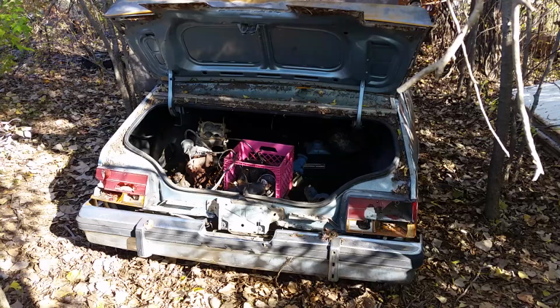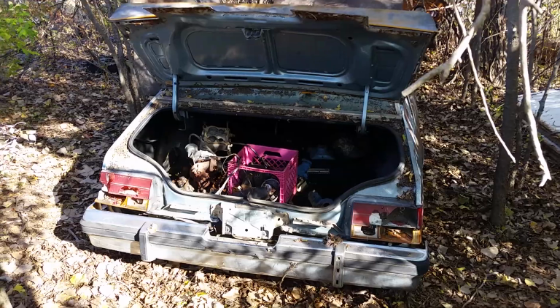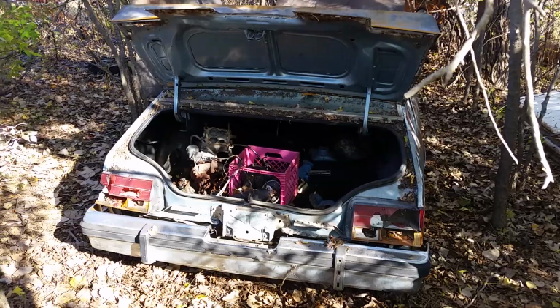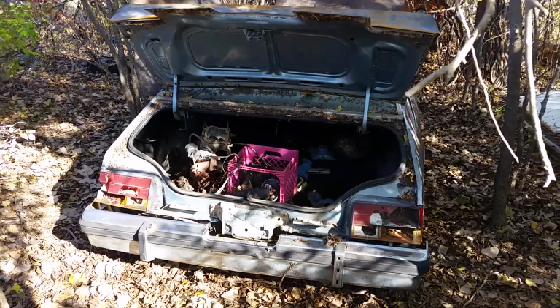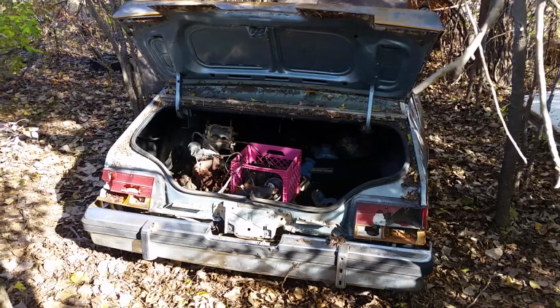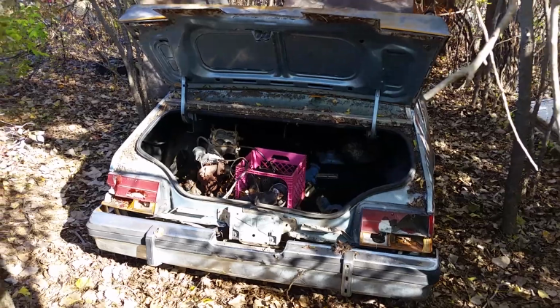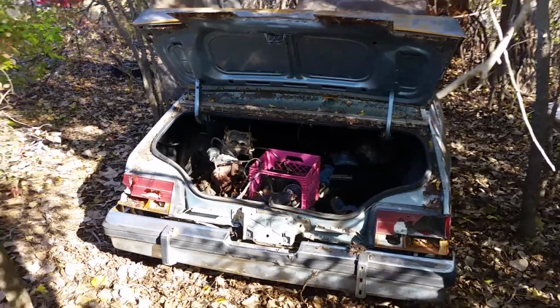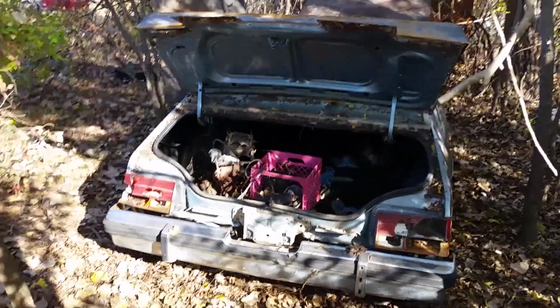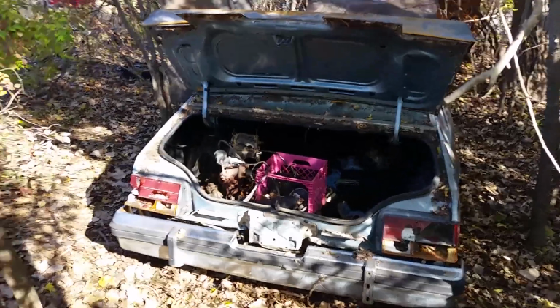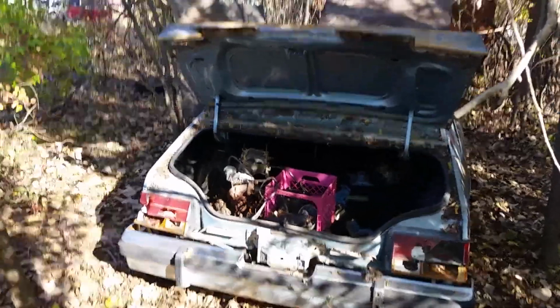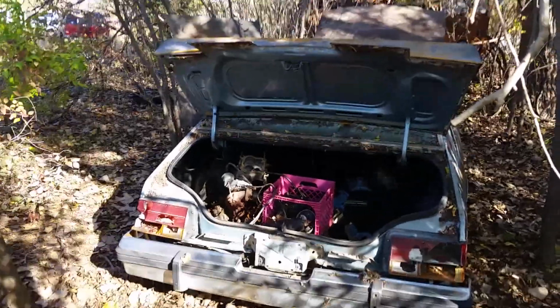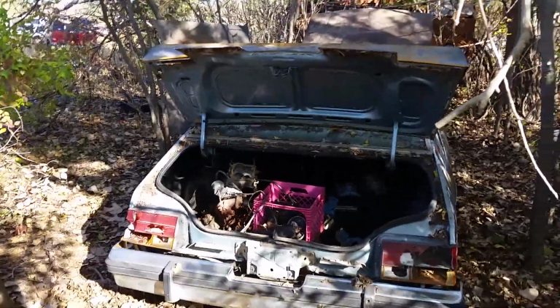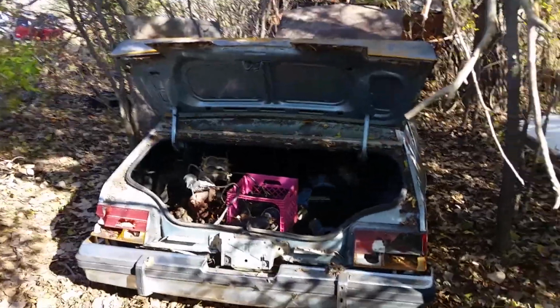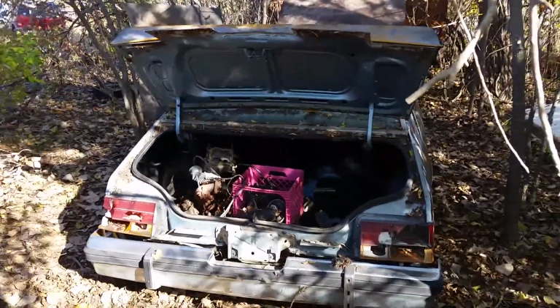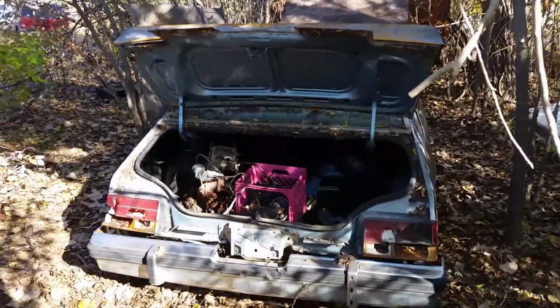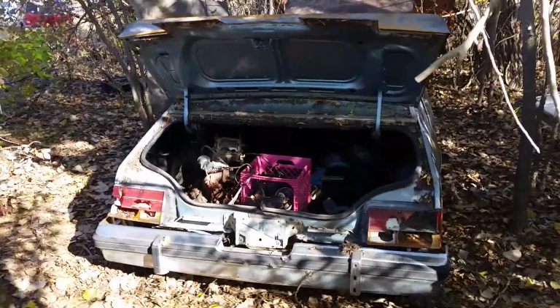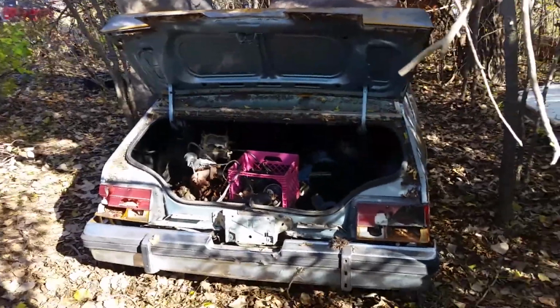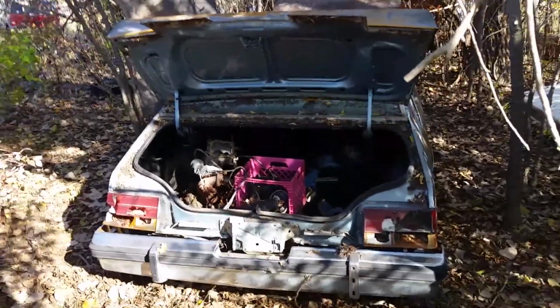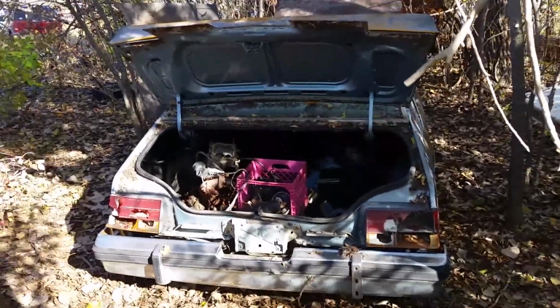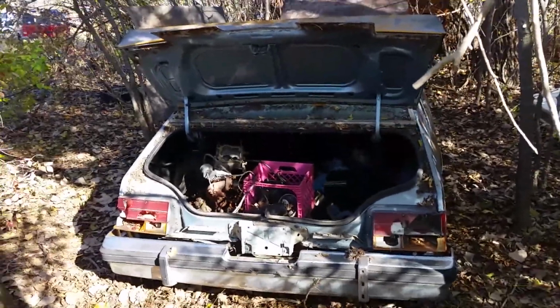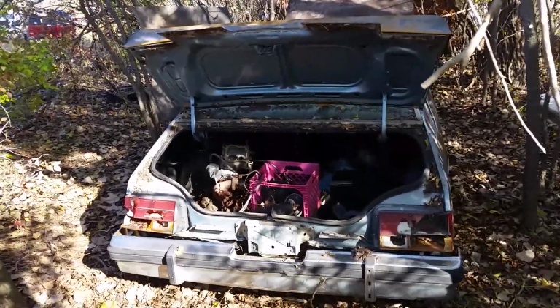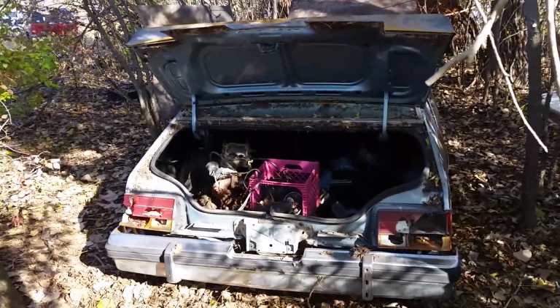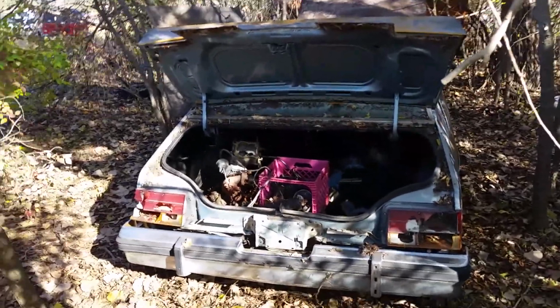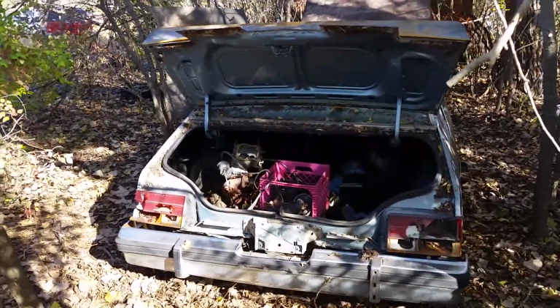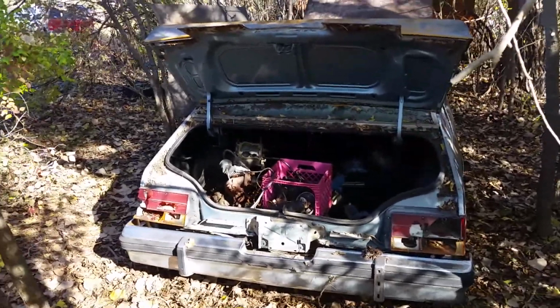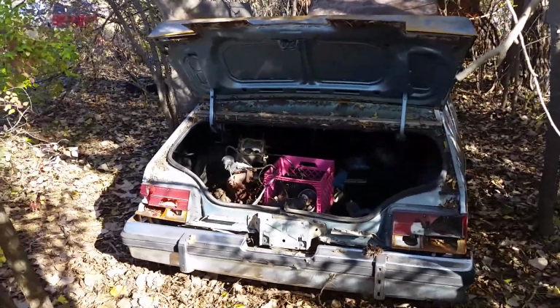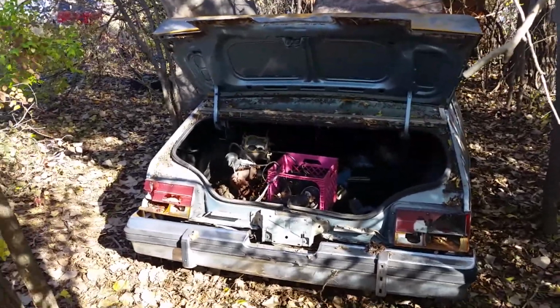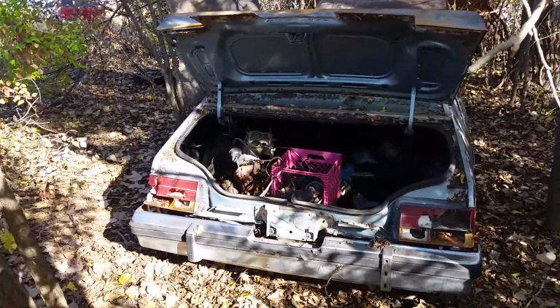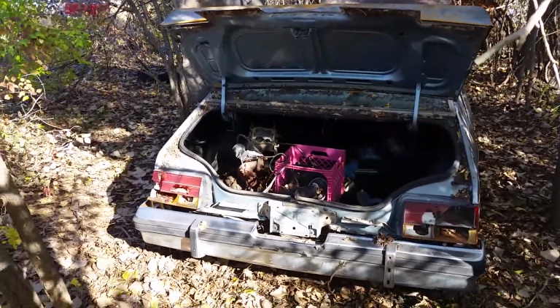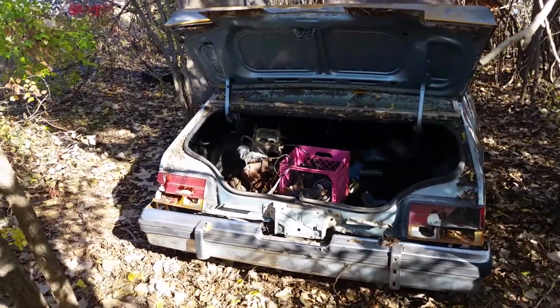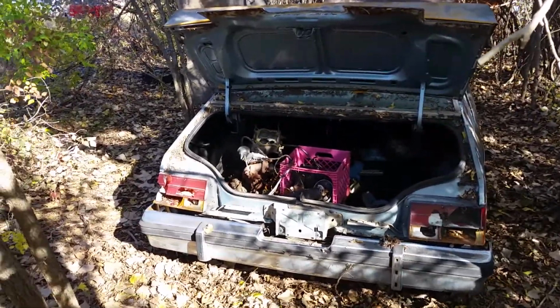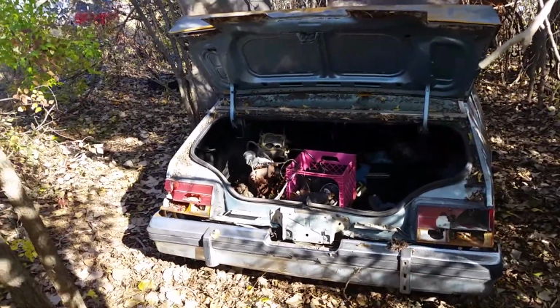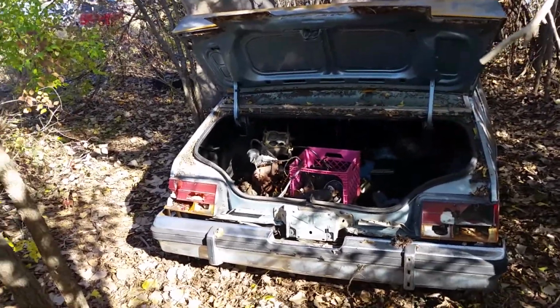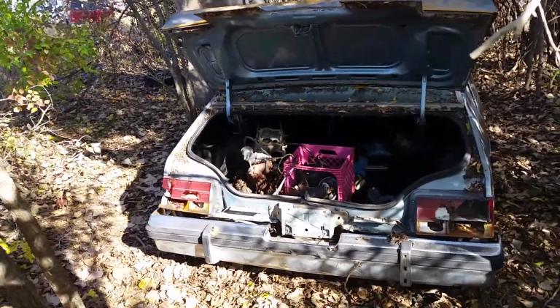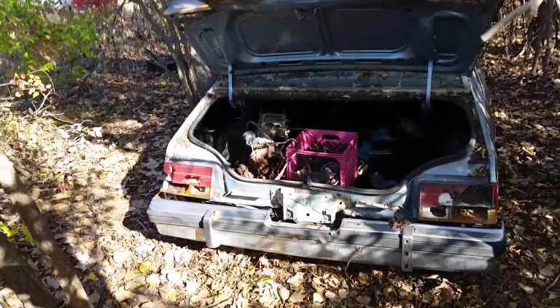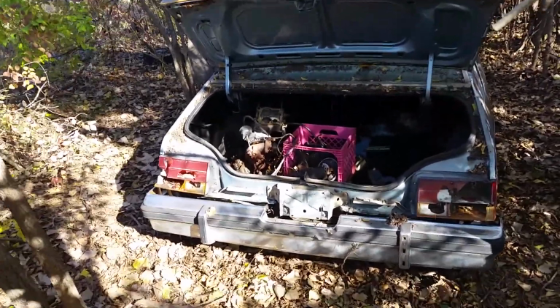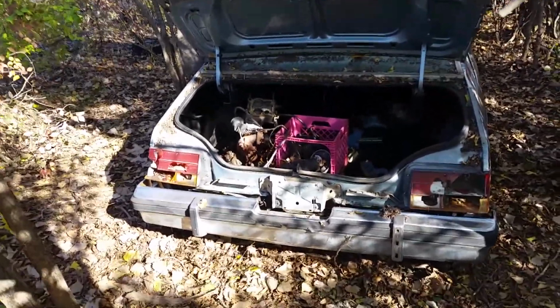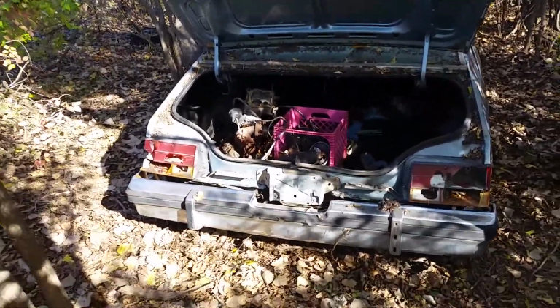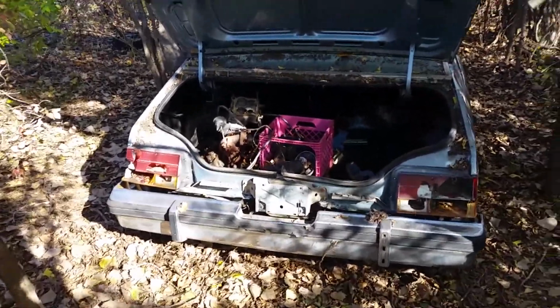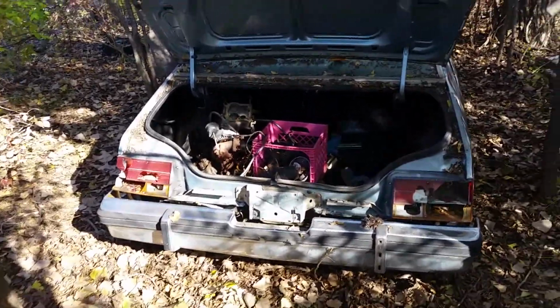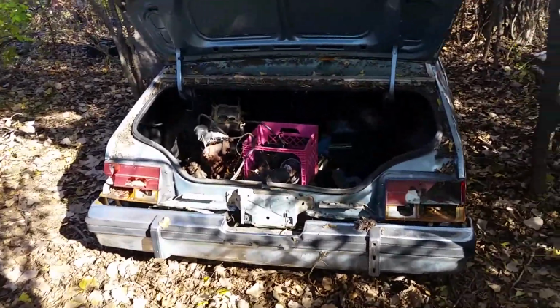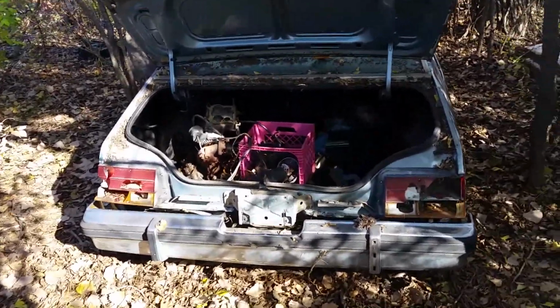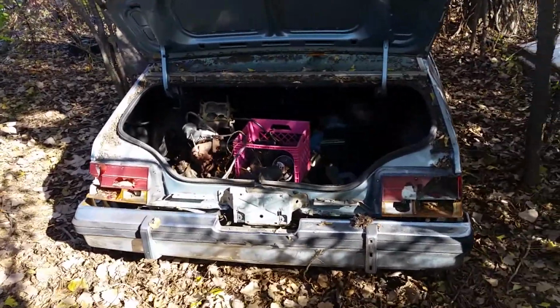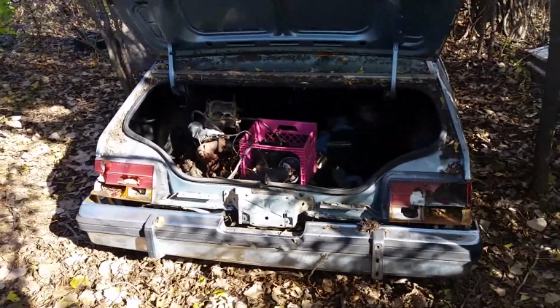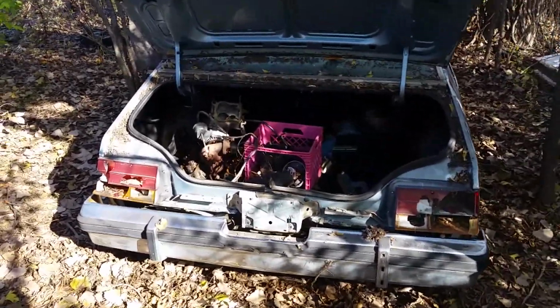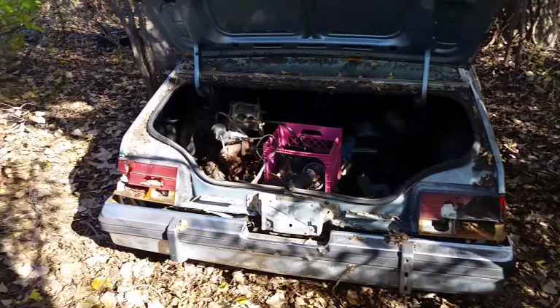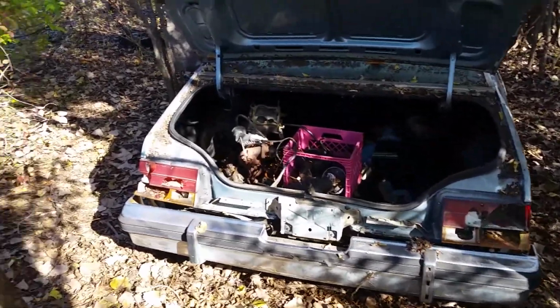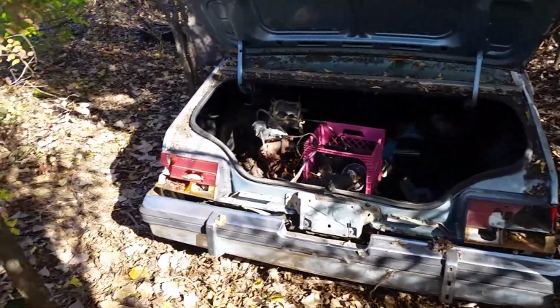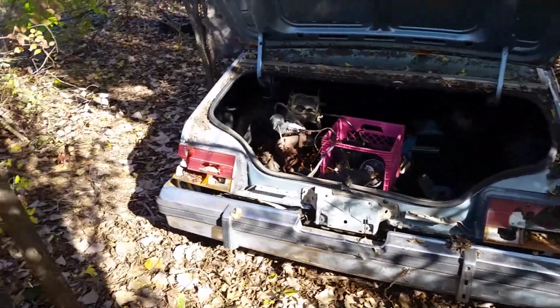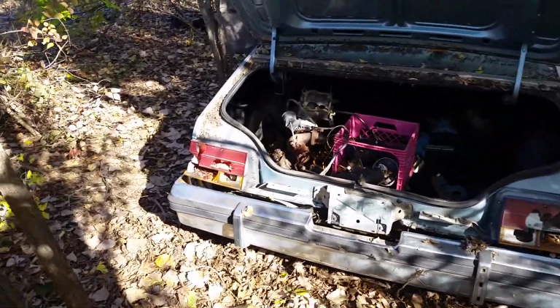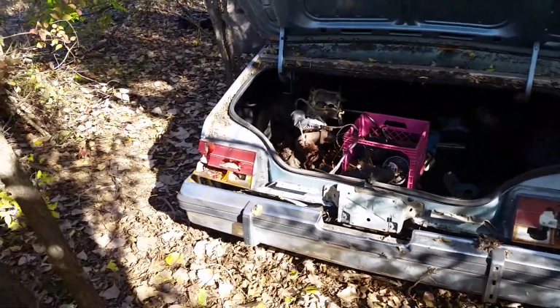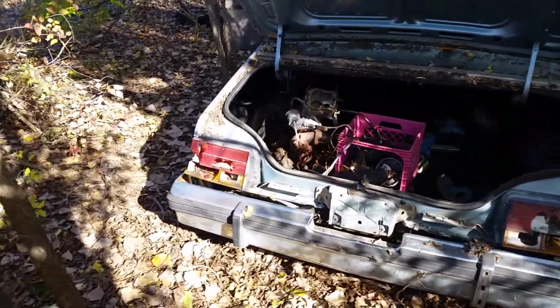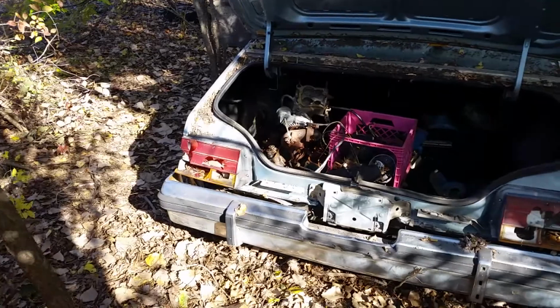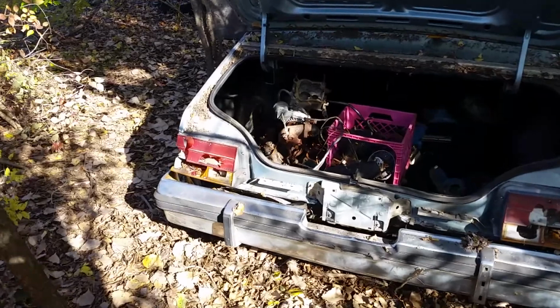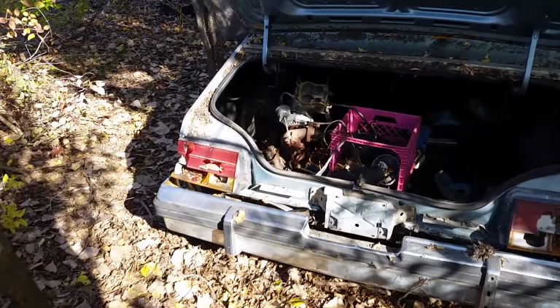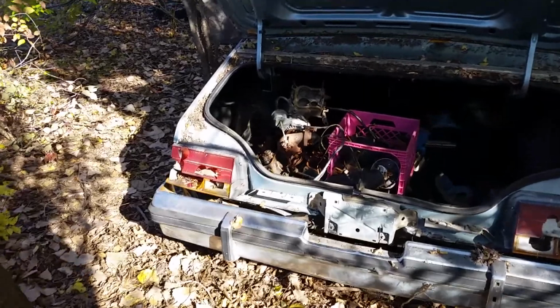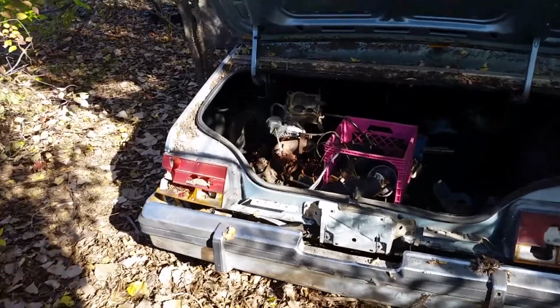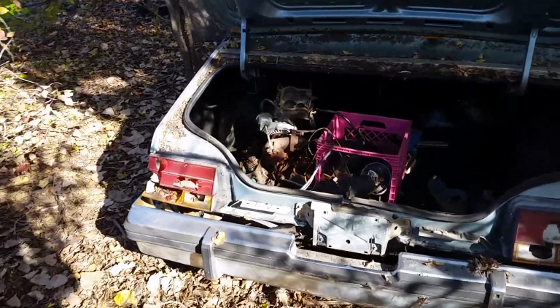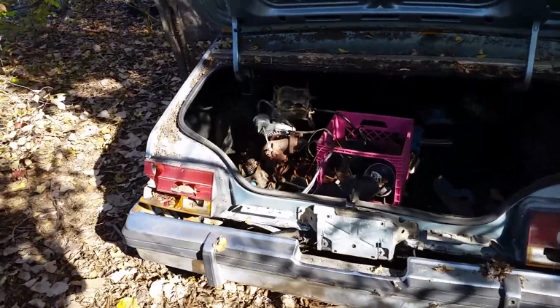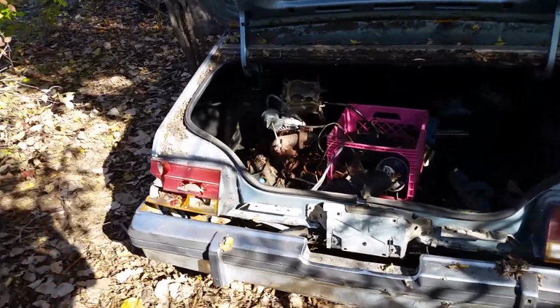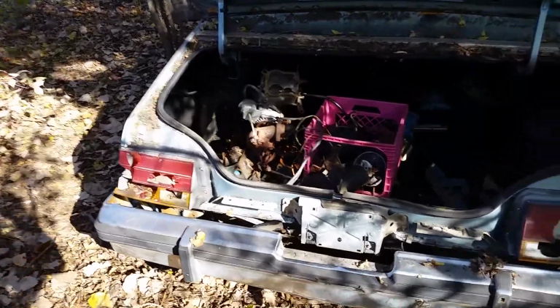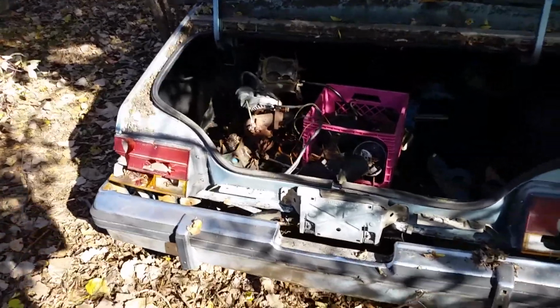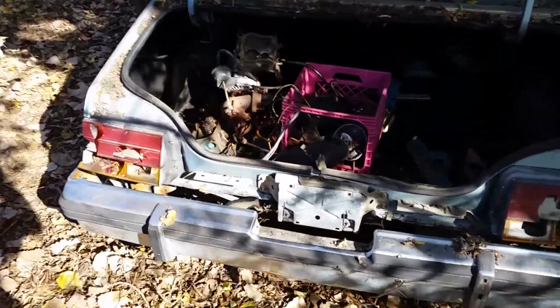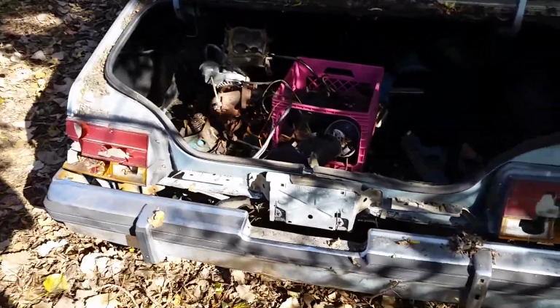I came out today to start clearing a few small limbs and trees. All that's left are a little bit bigger ones that will need a chainsaw to handle.